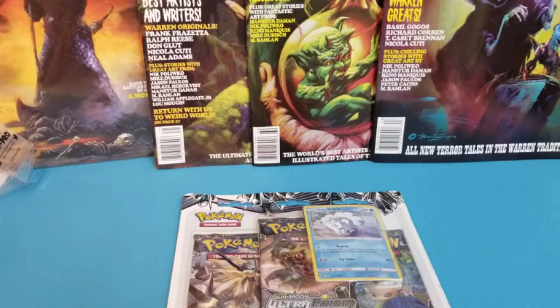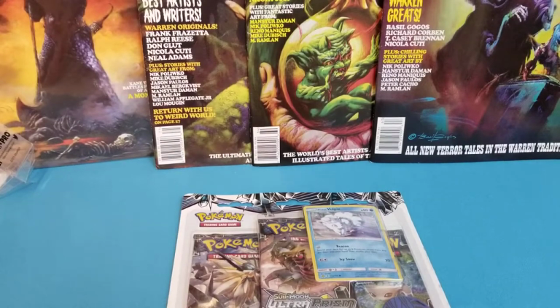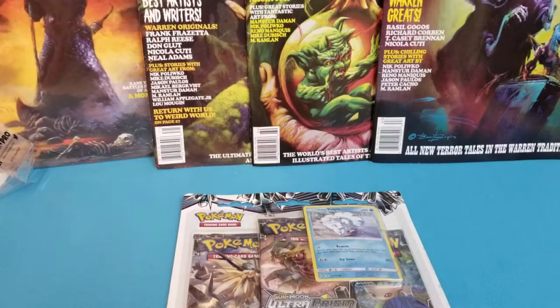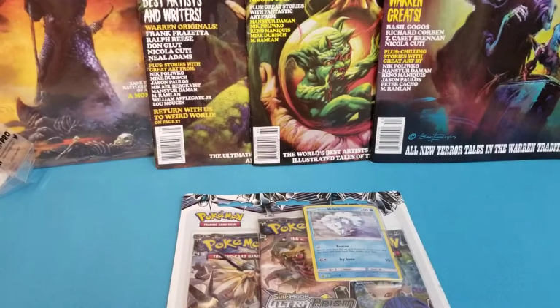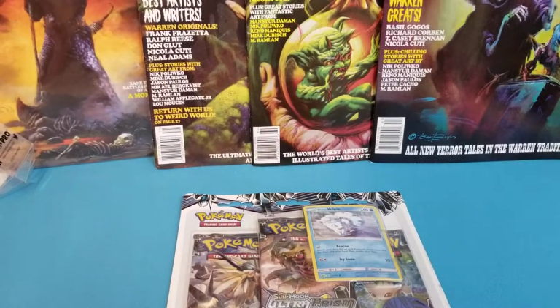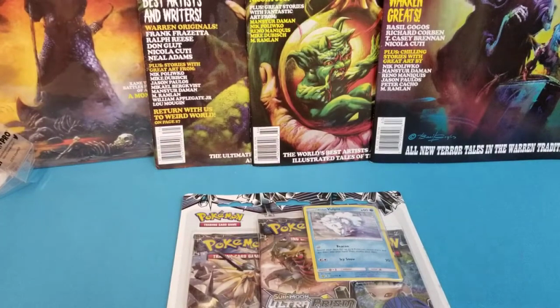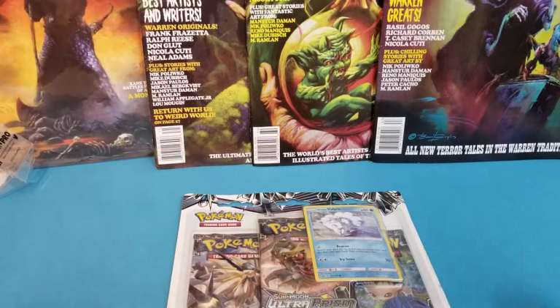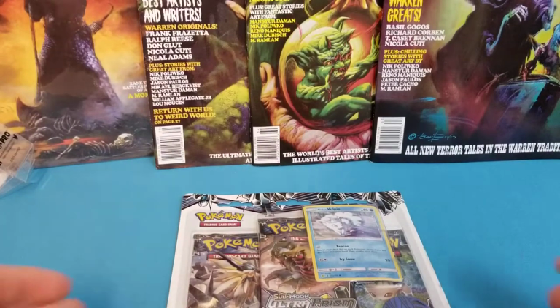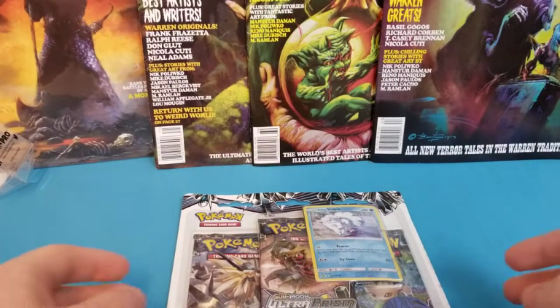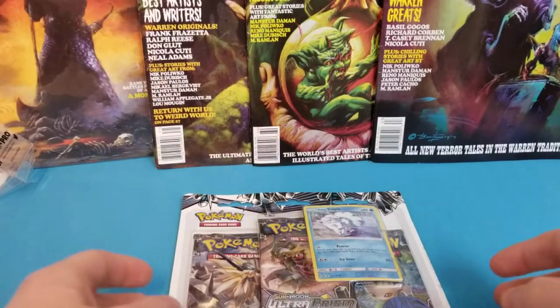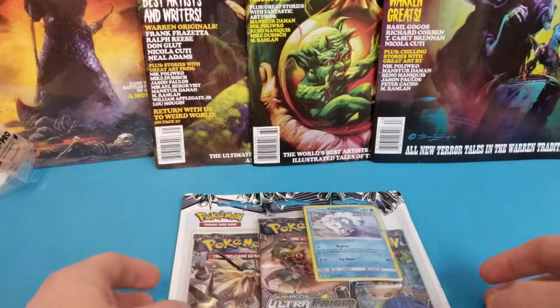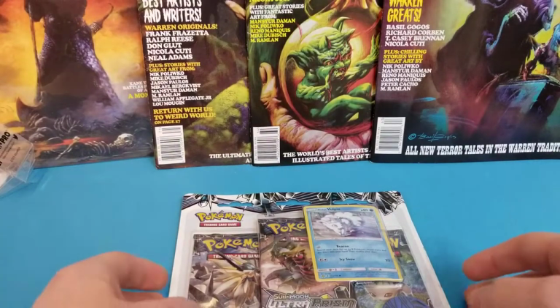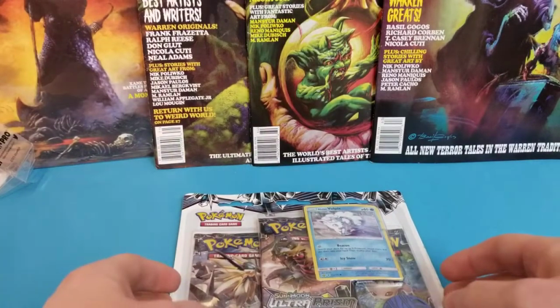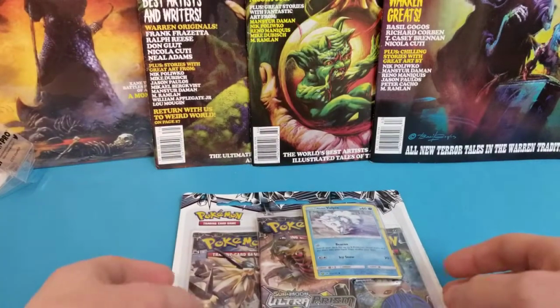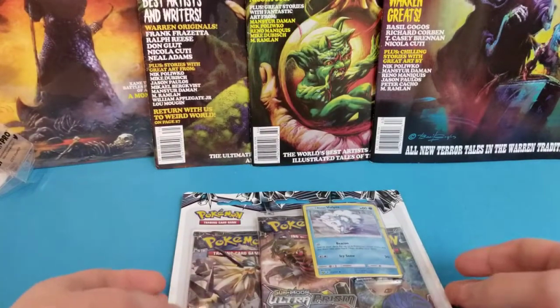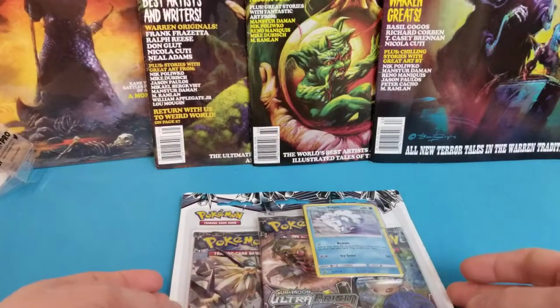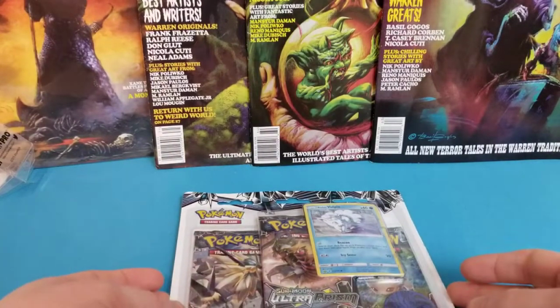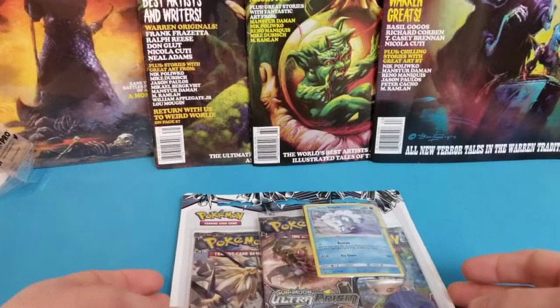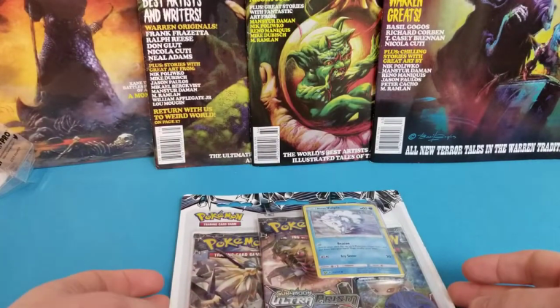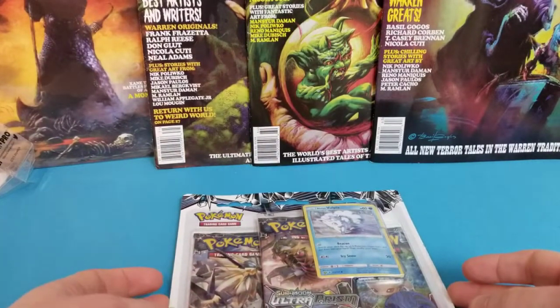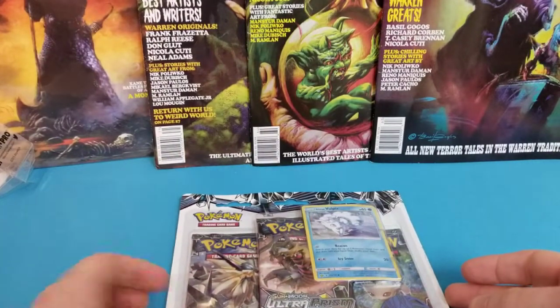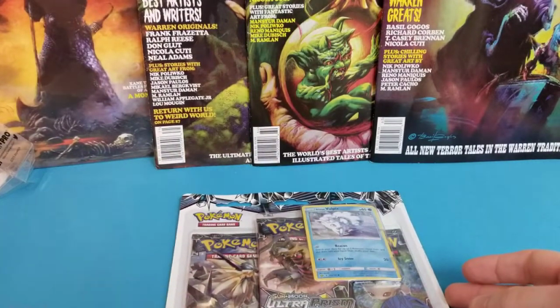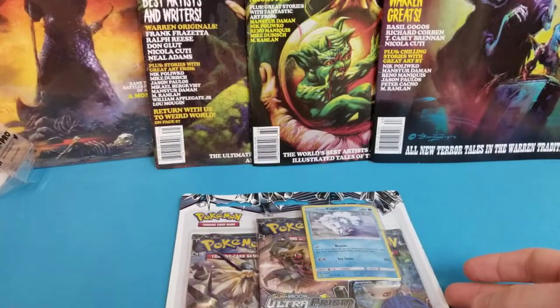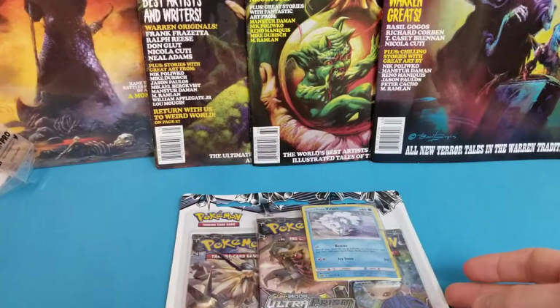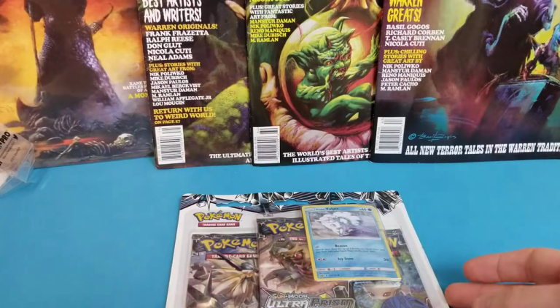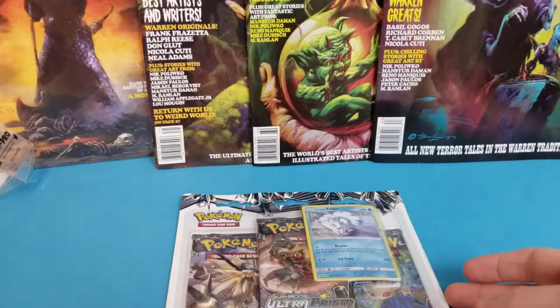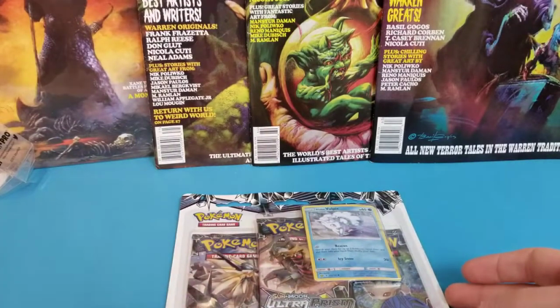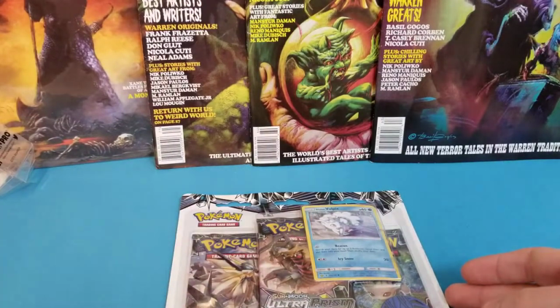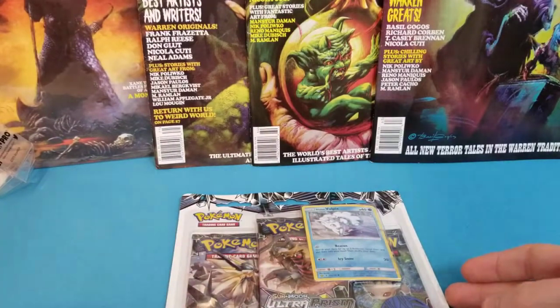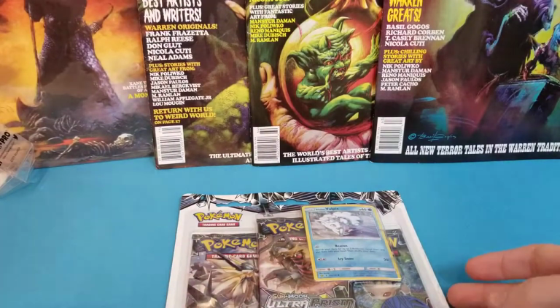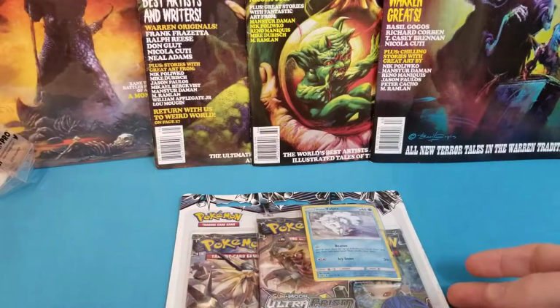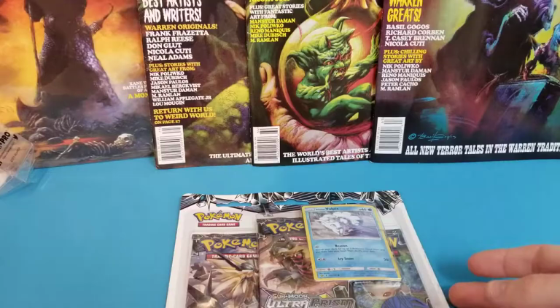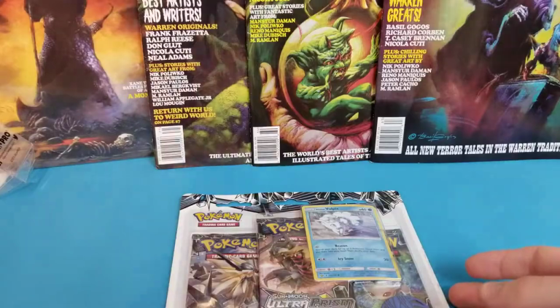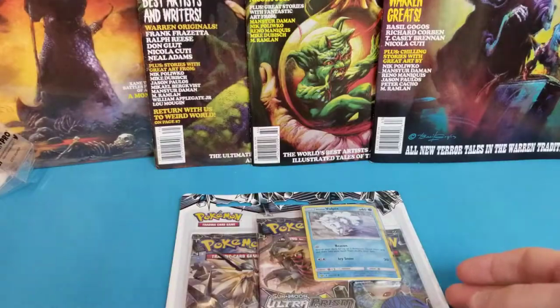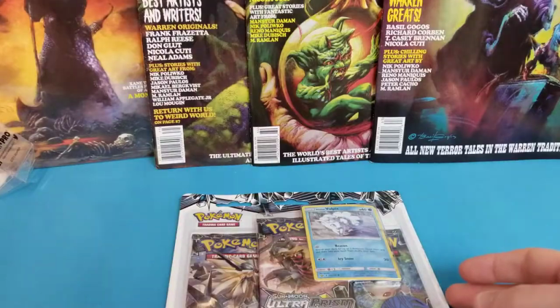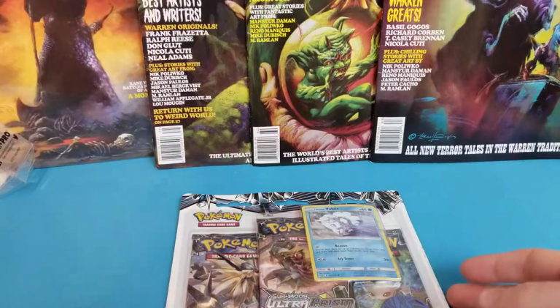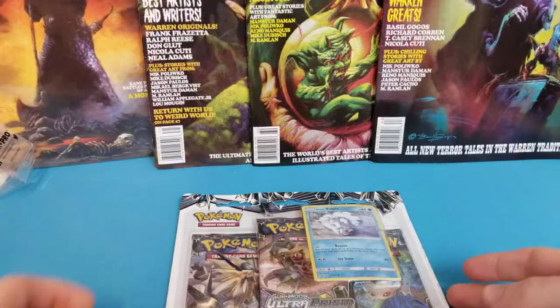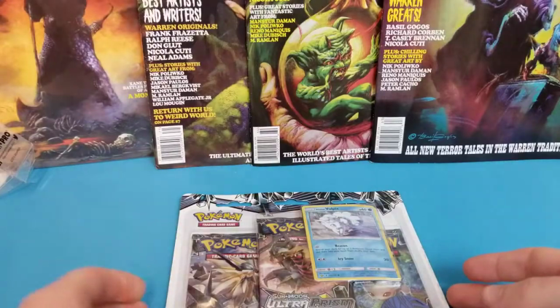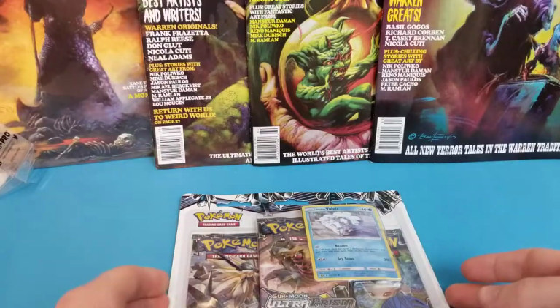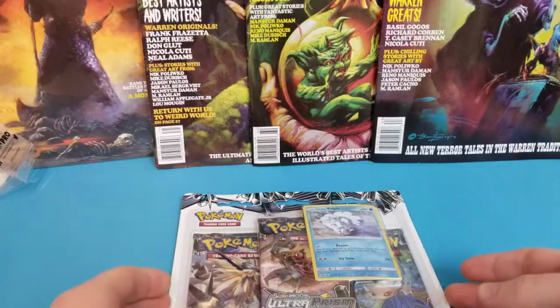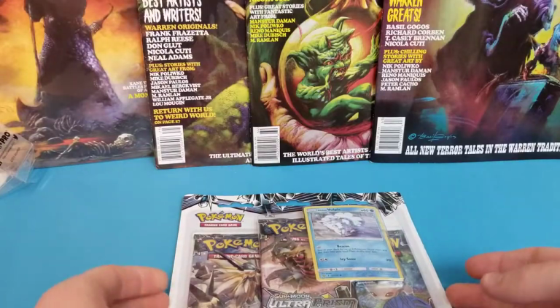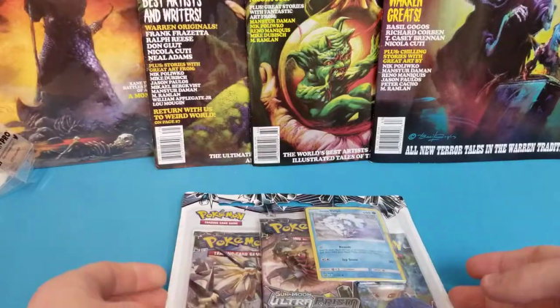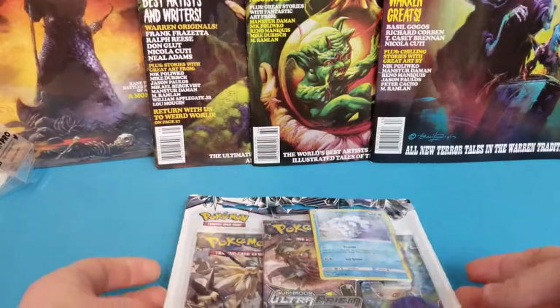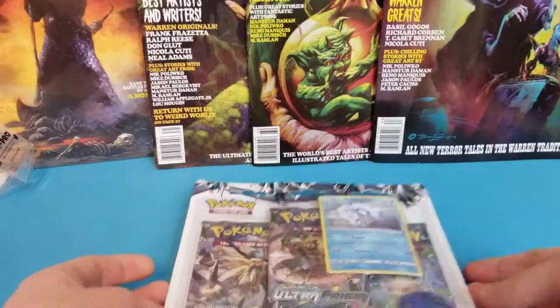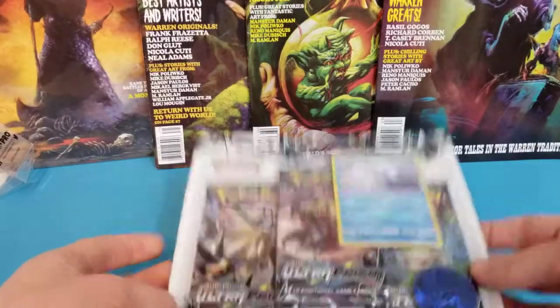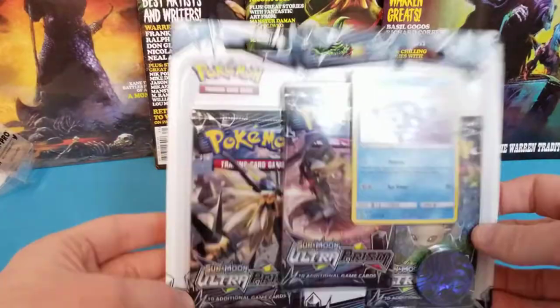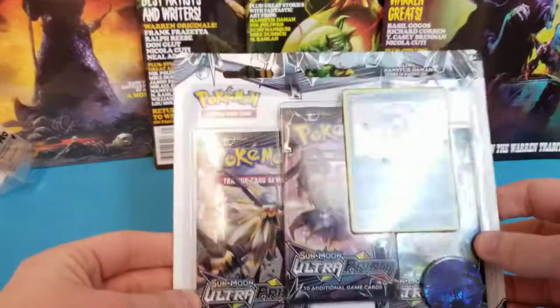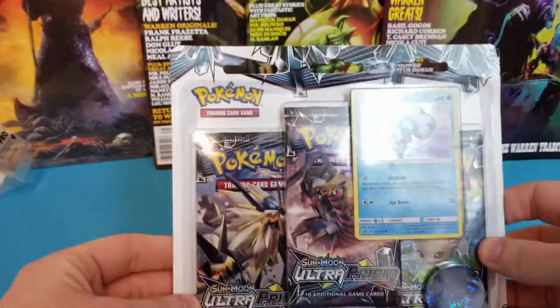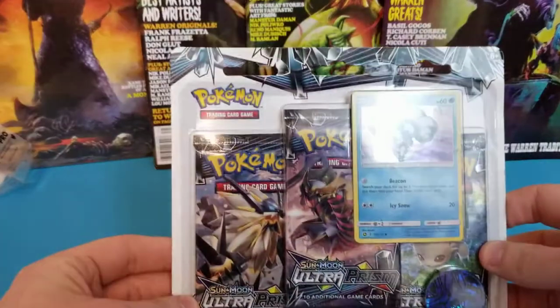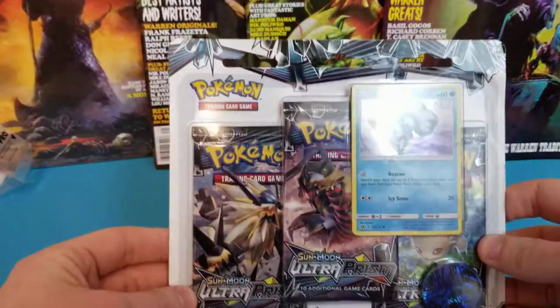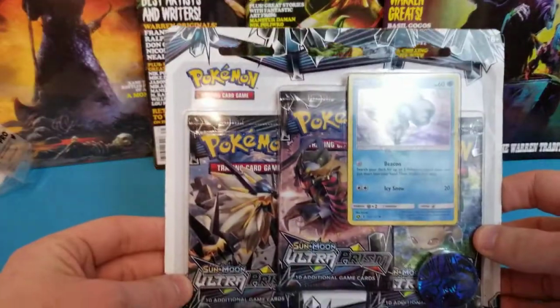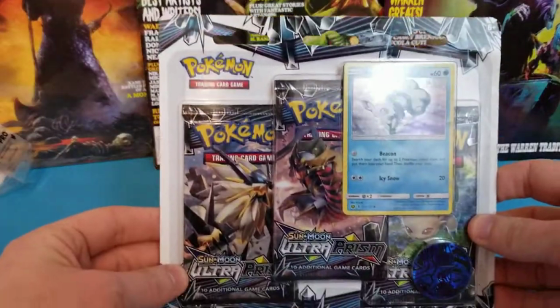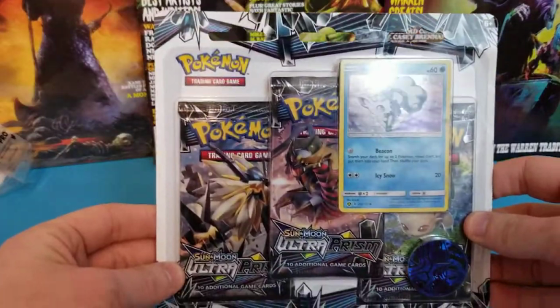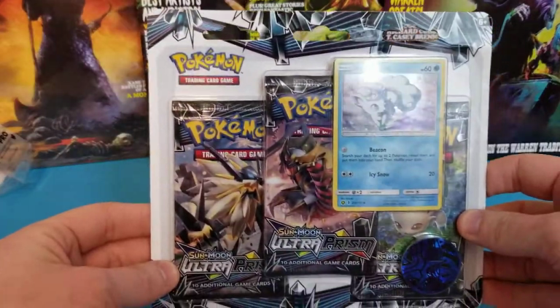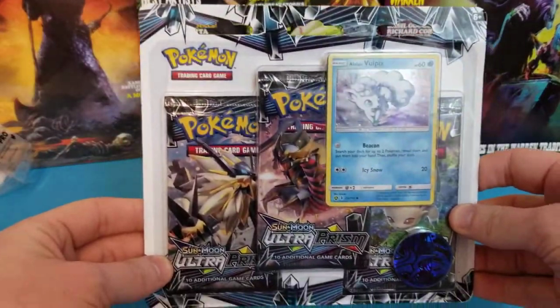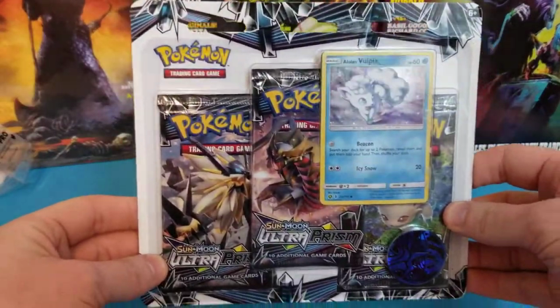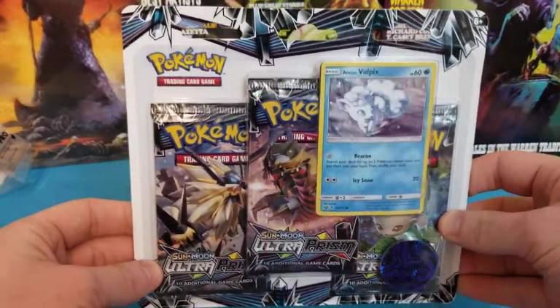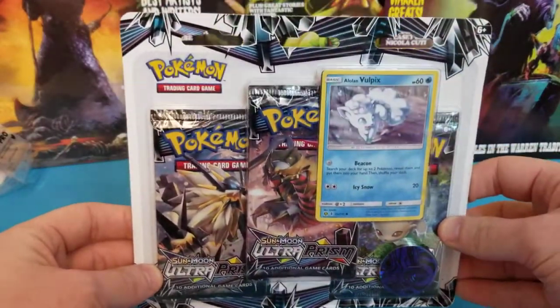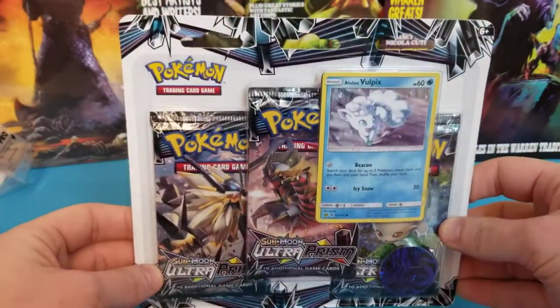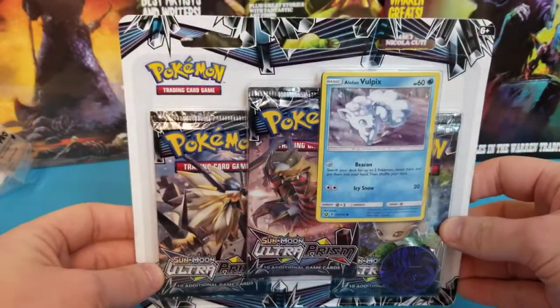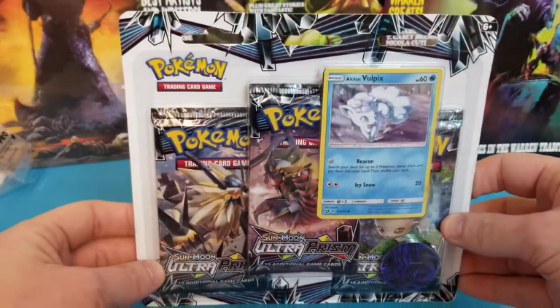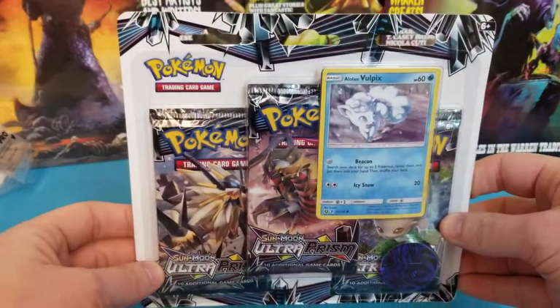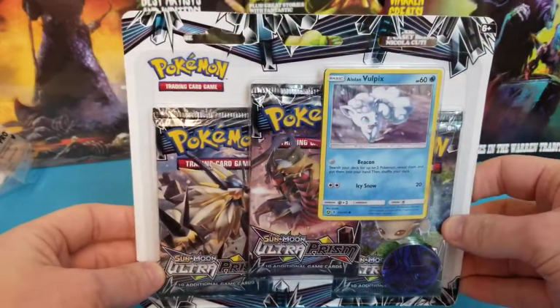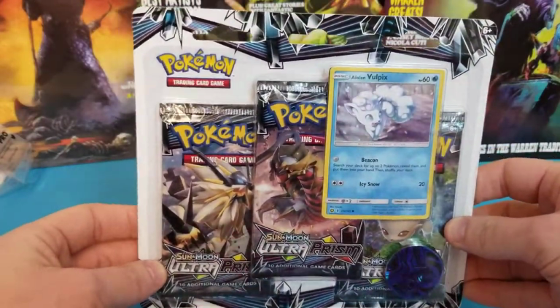Welcome to Dwarven Kager. I'm Tanner, and today in our hunt for the gold card, I will be opening three Ultra Prism Booster Packs.